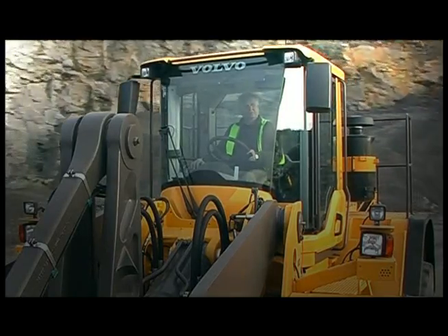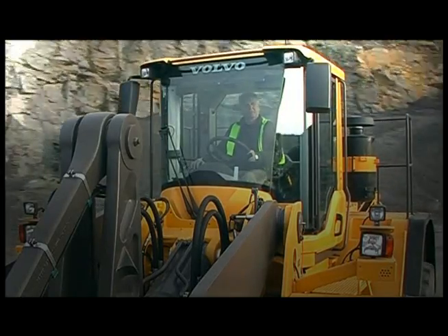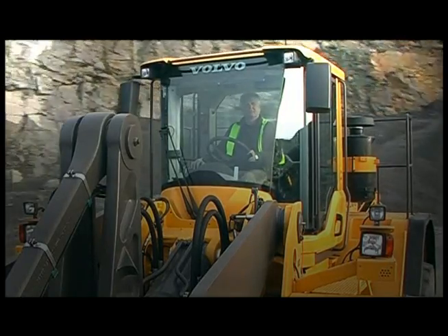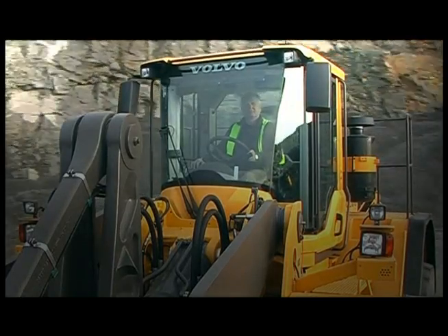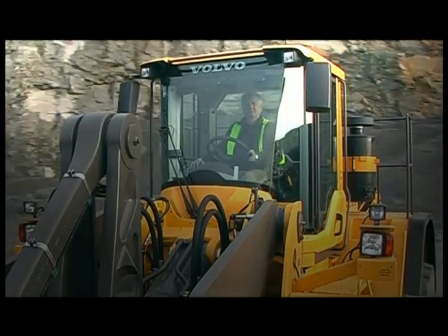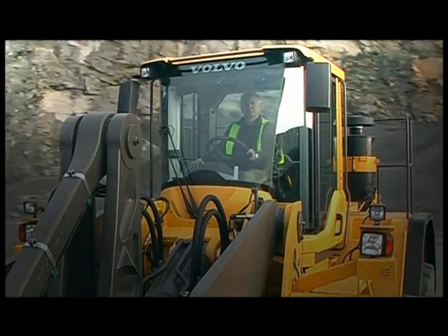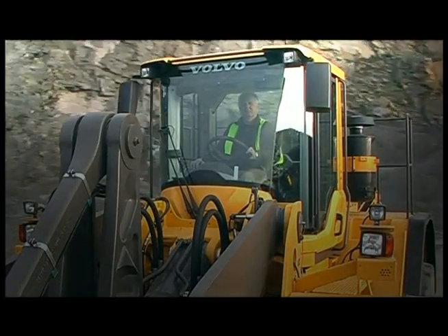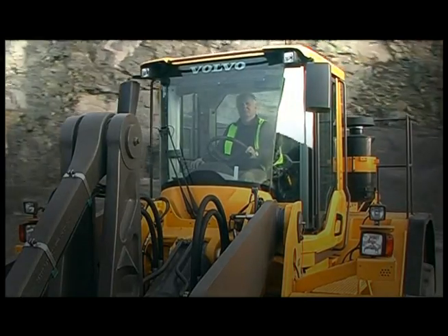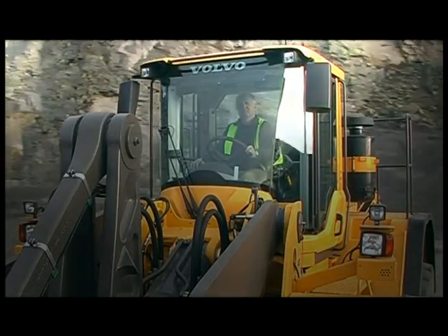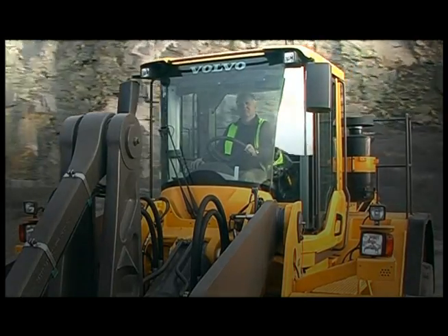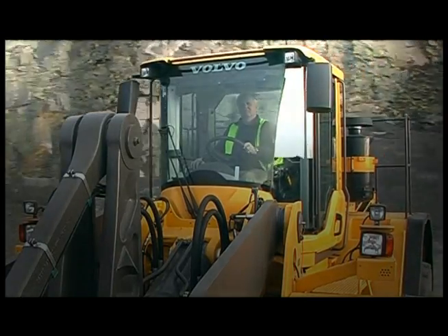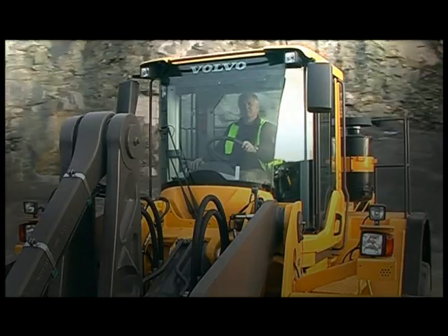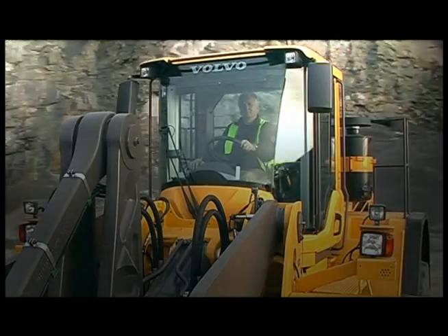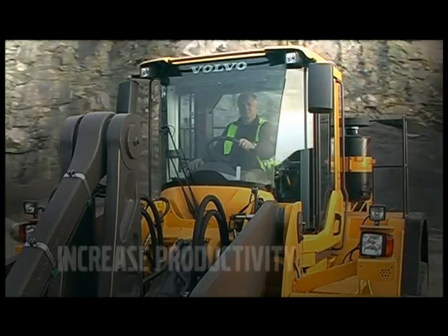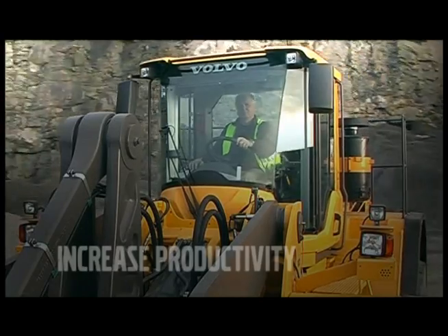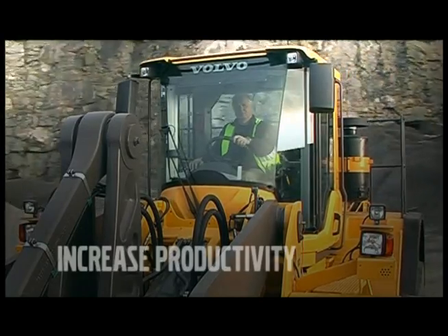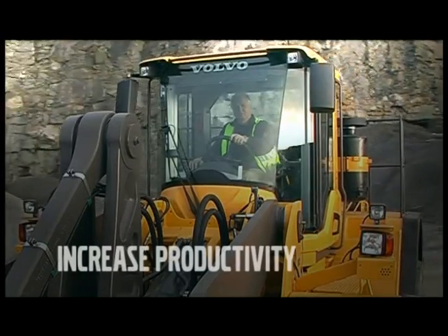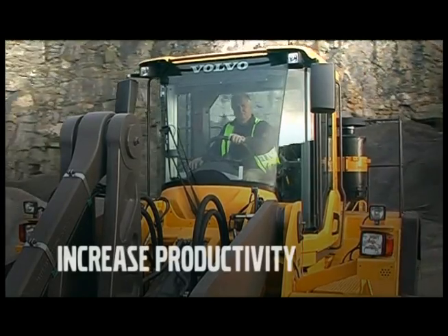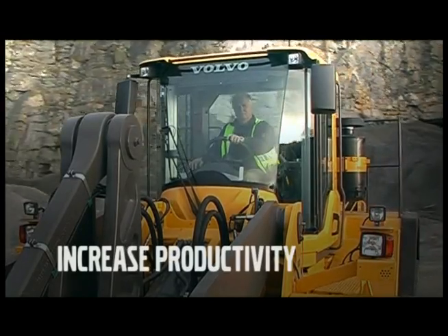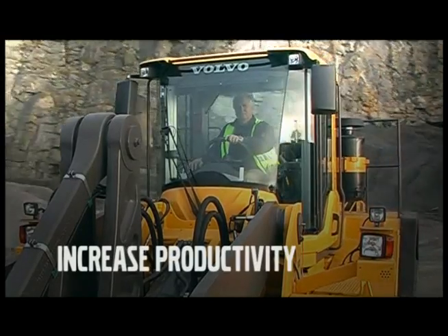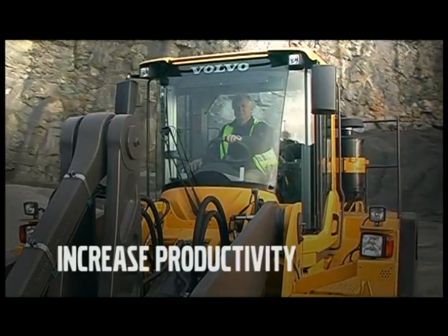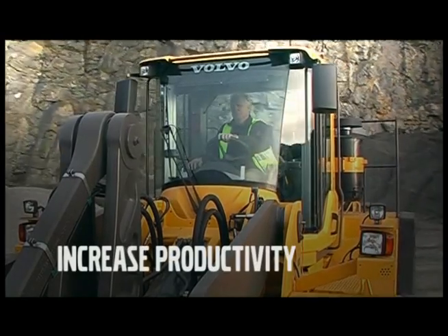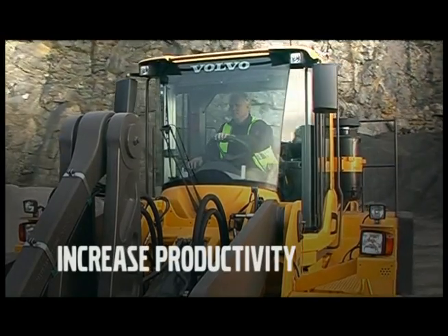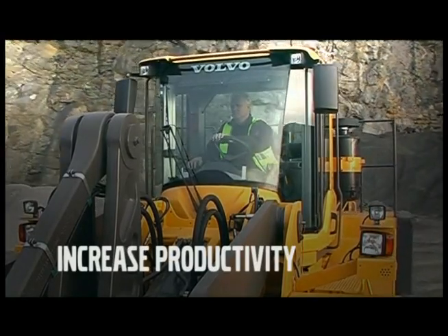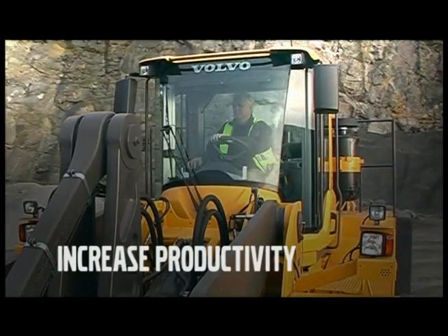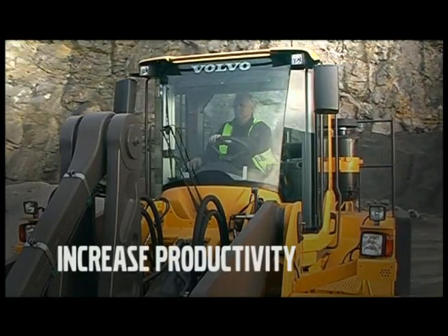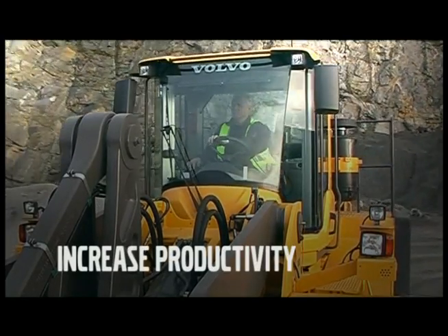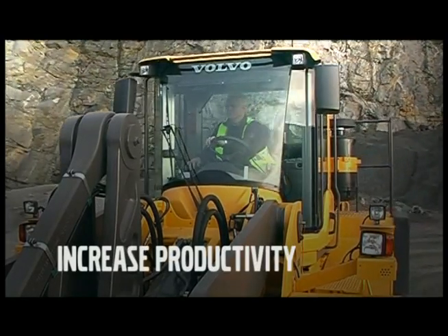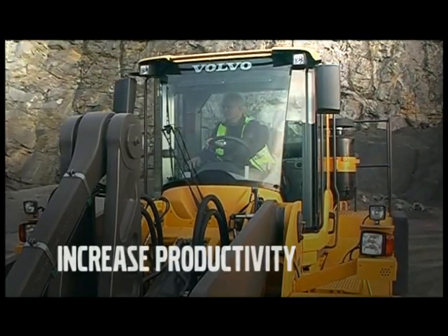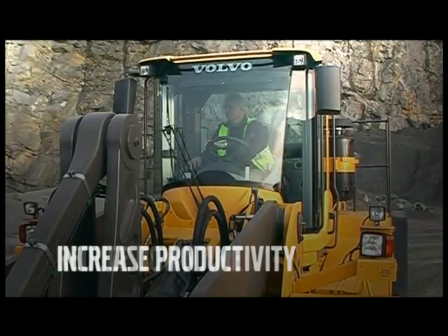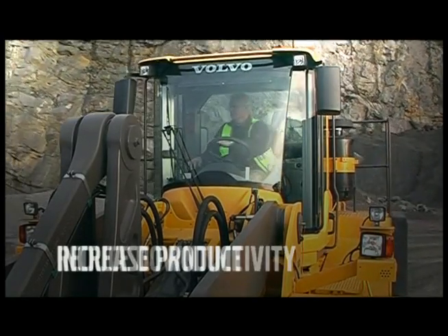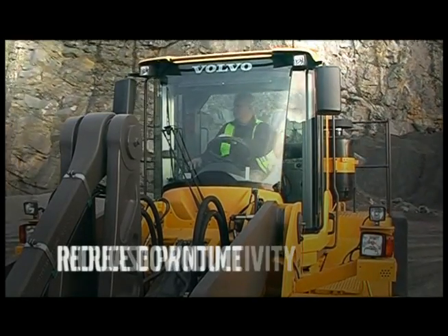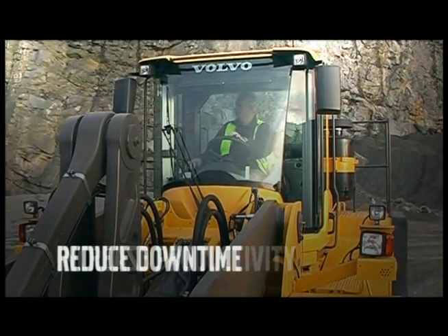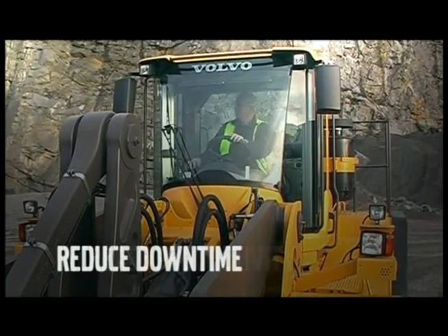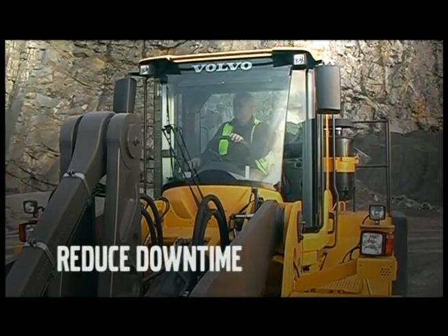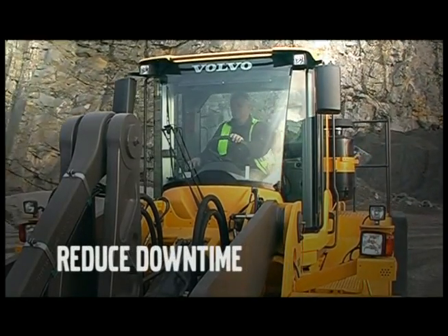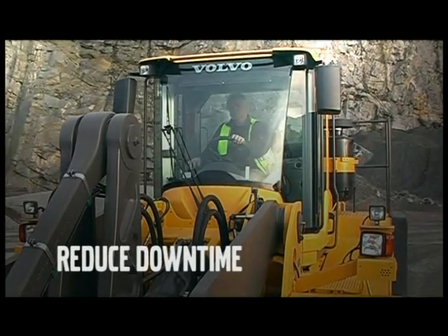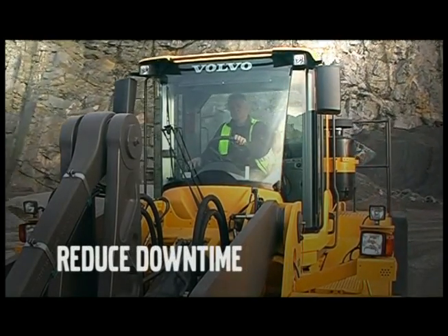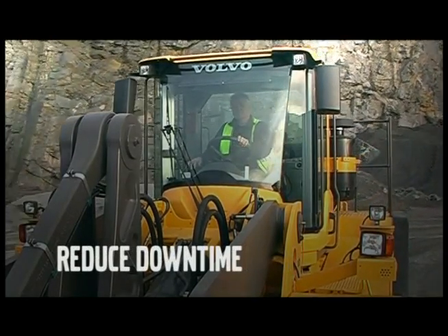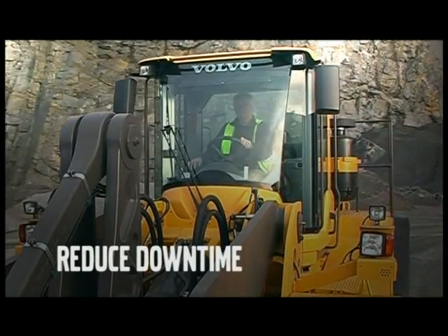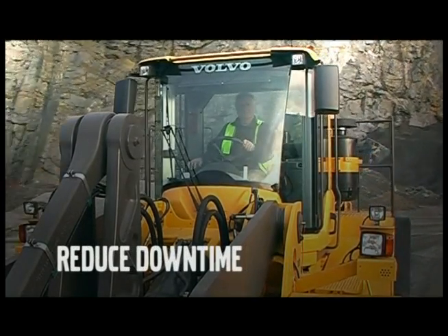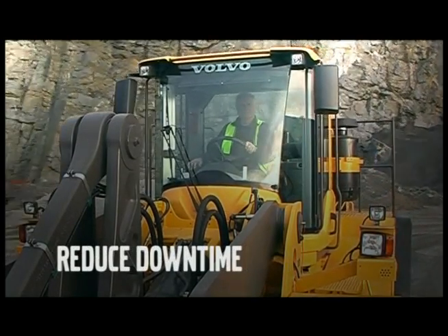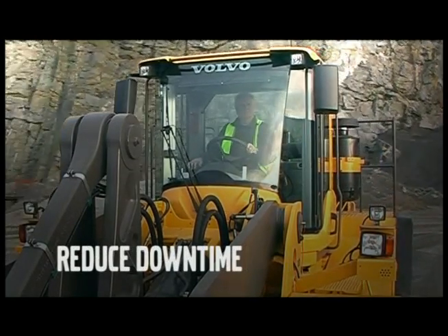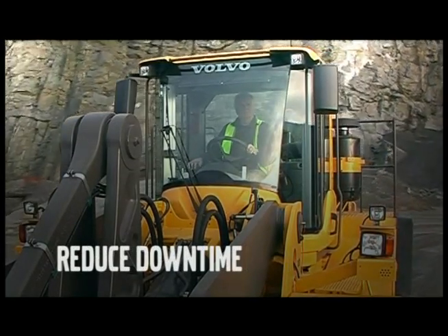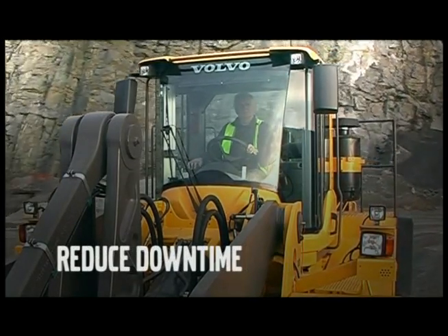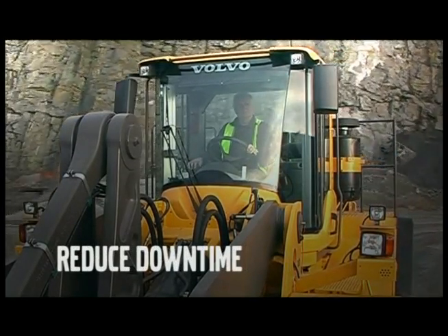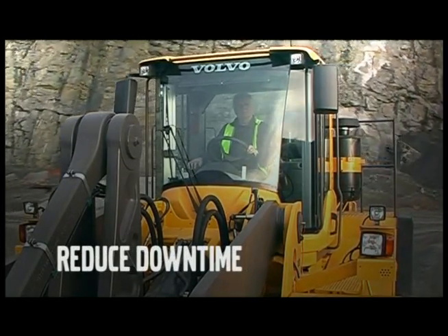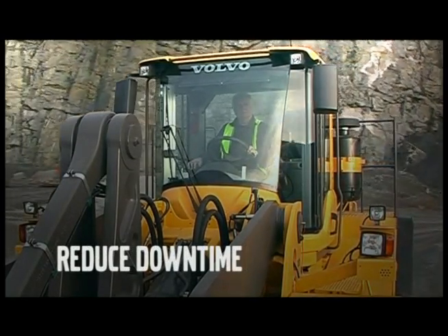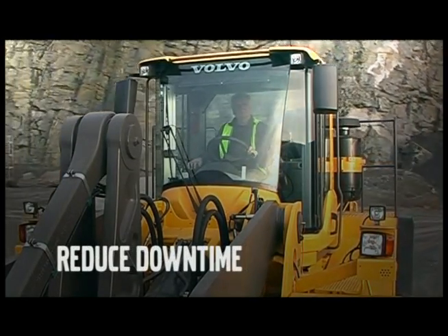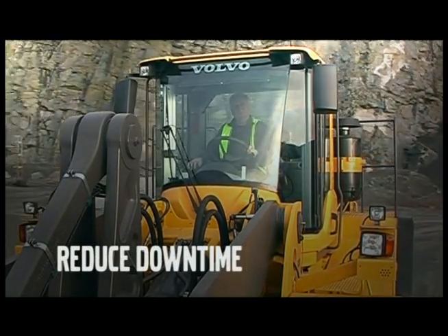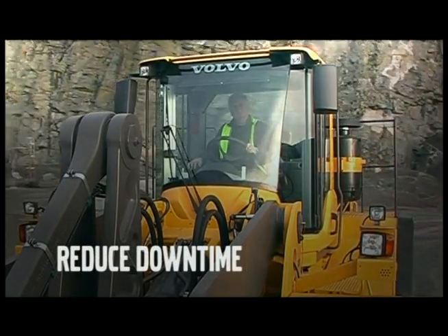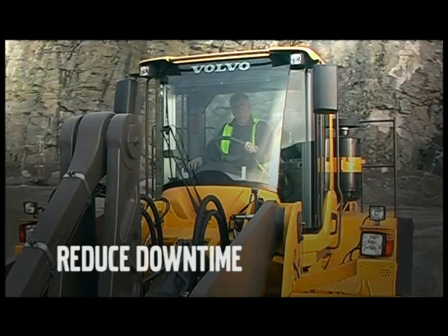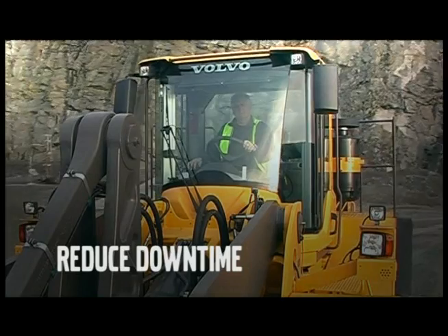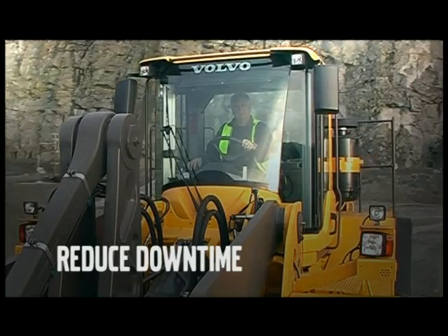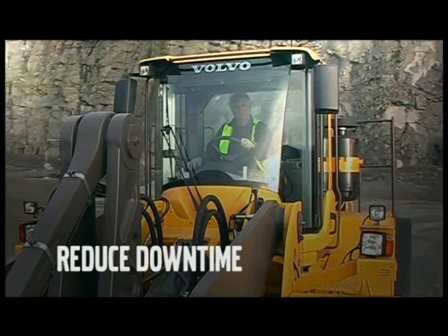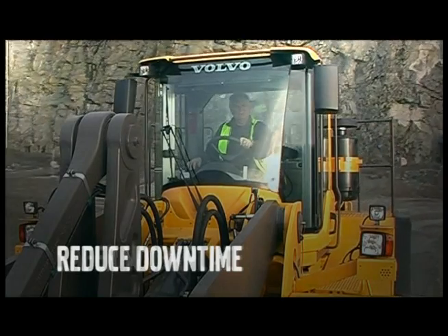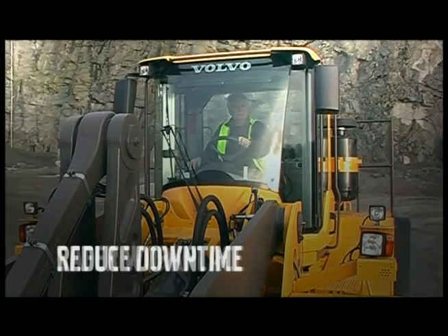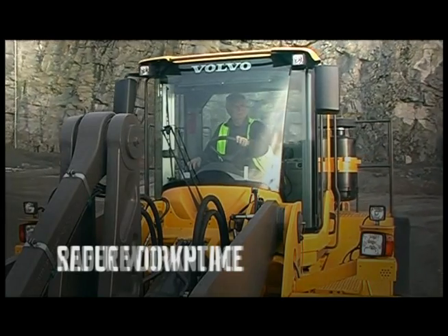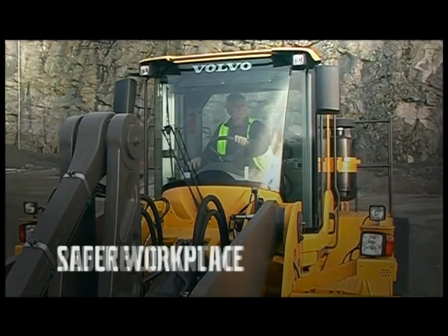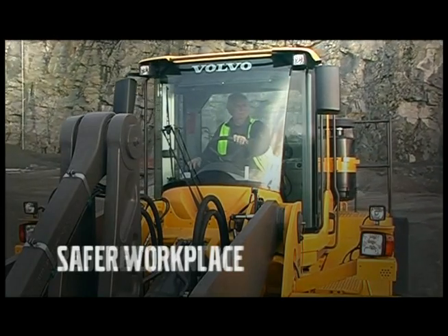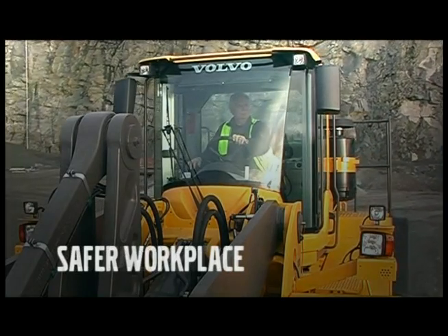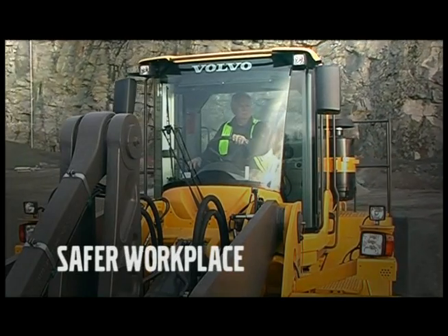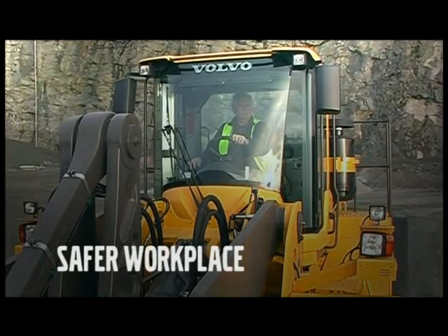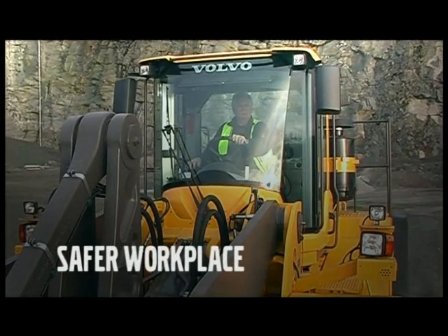Skillful operators increase productivity, reduce machine downtime, and contribute to a safer workplace.